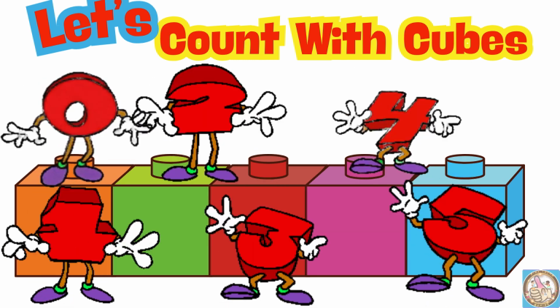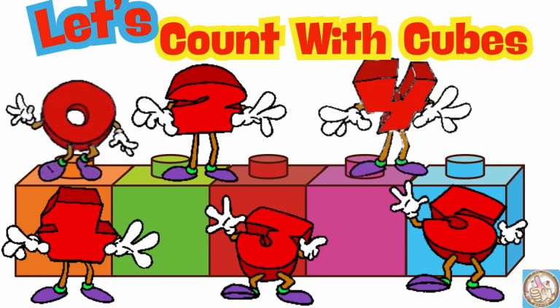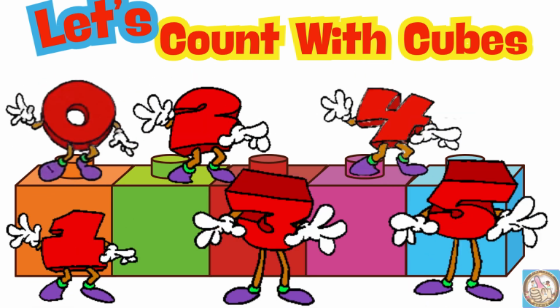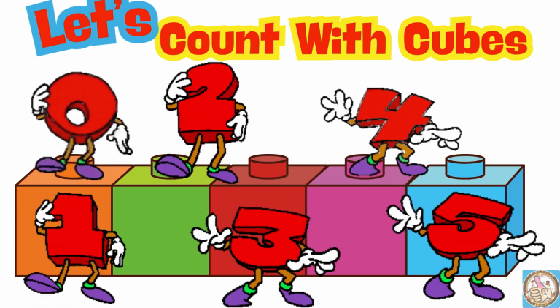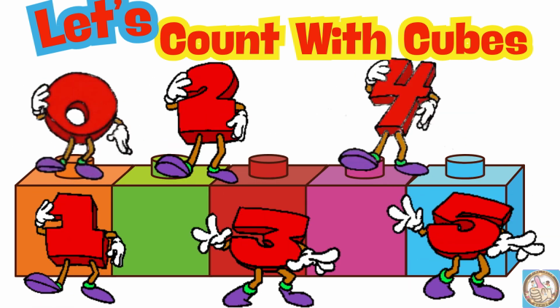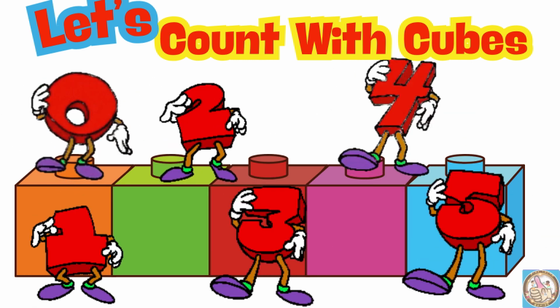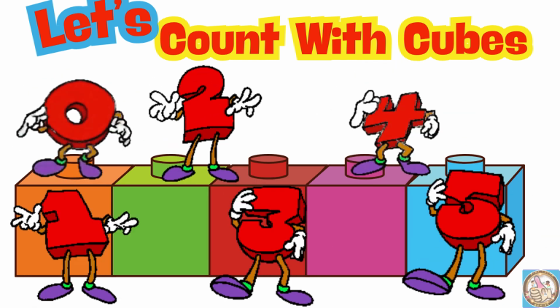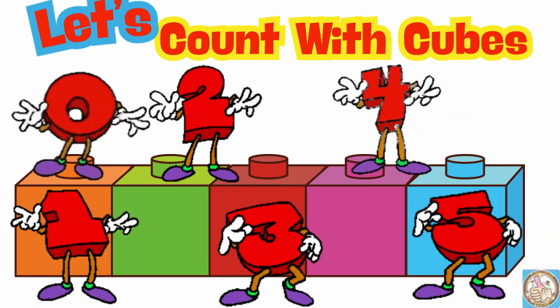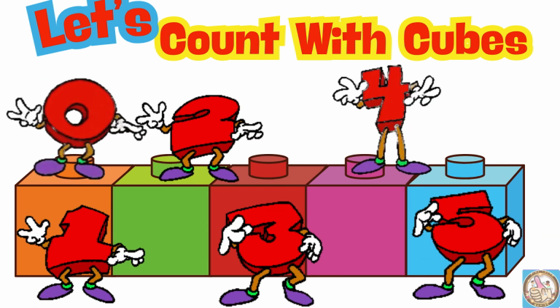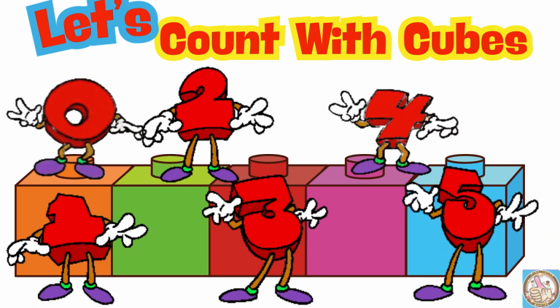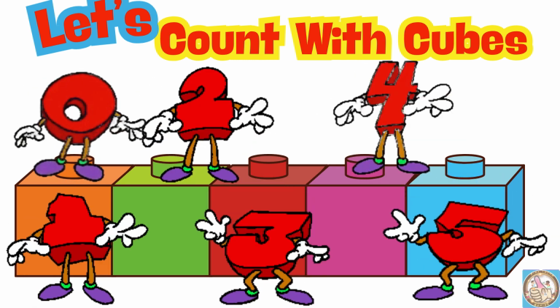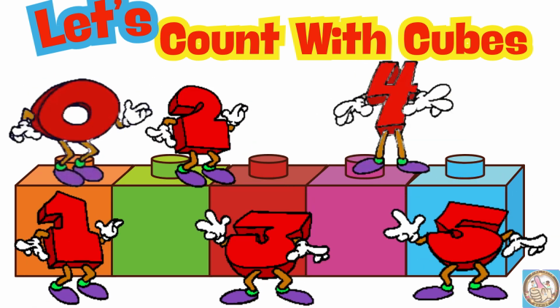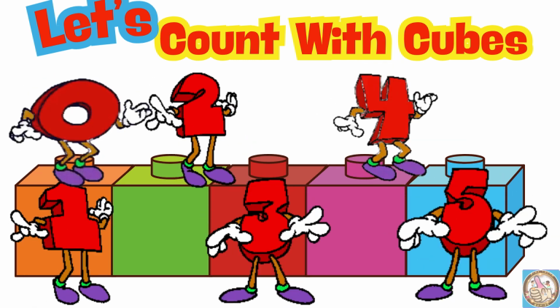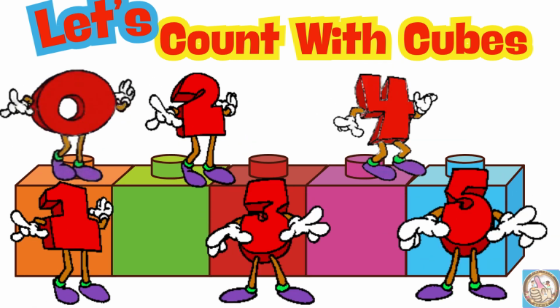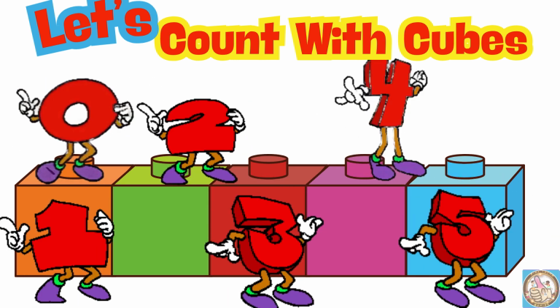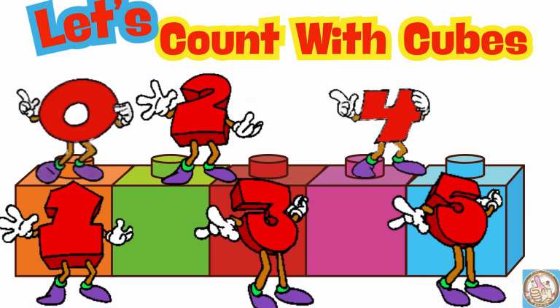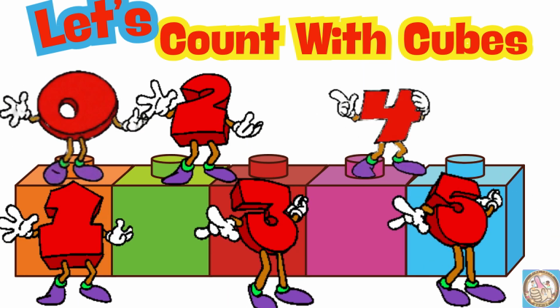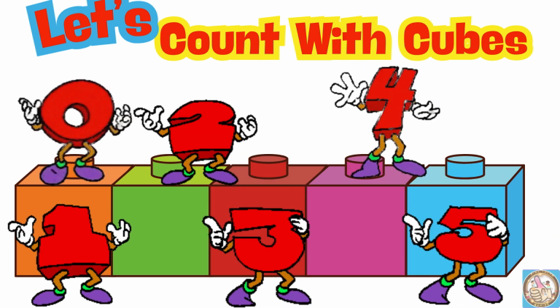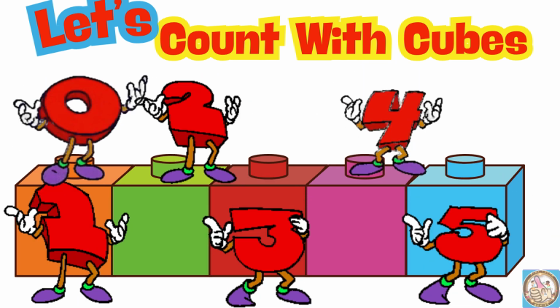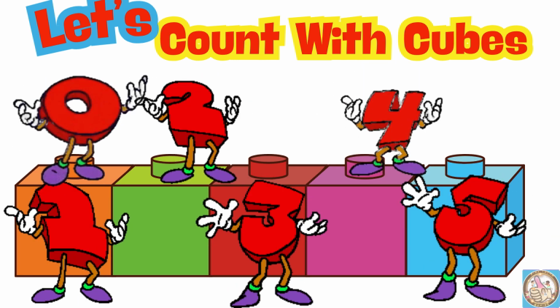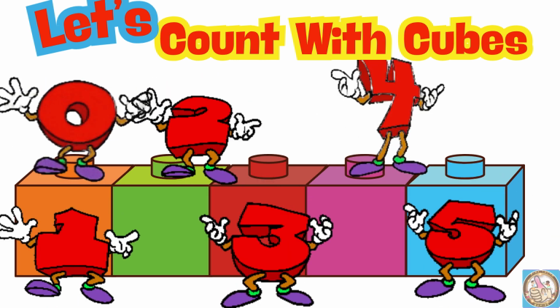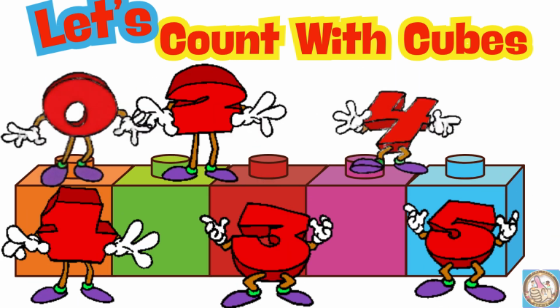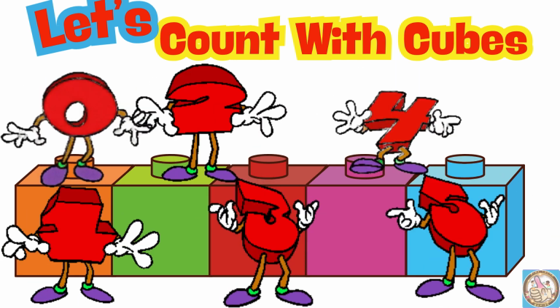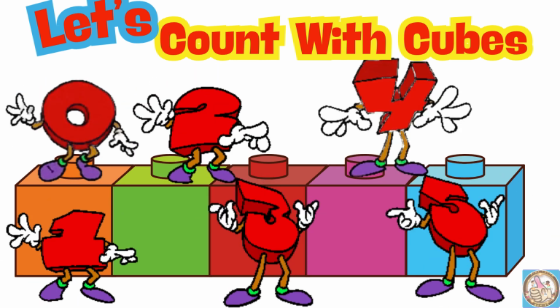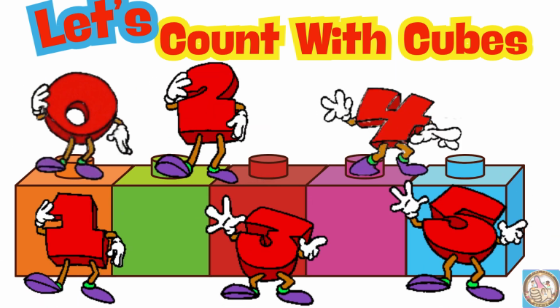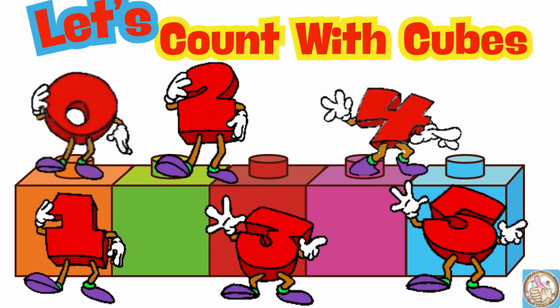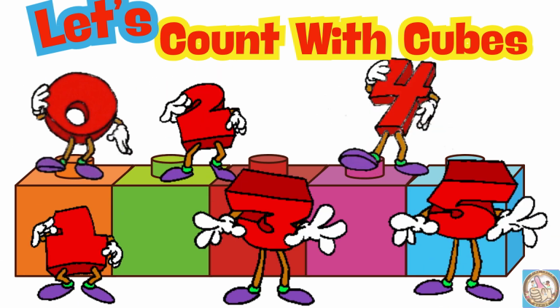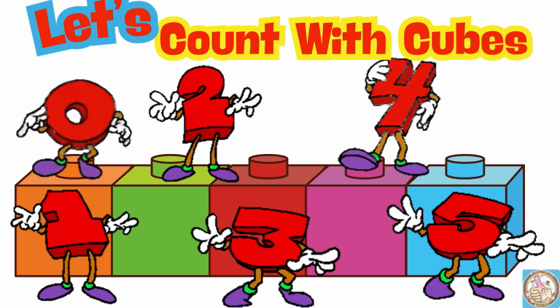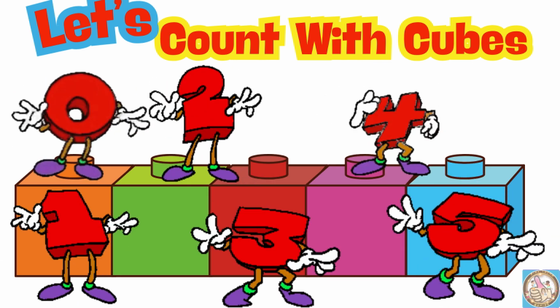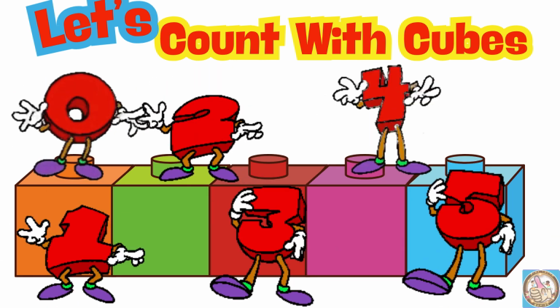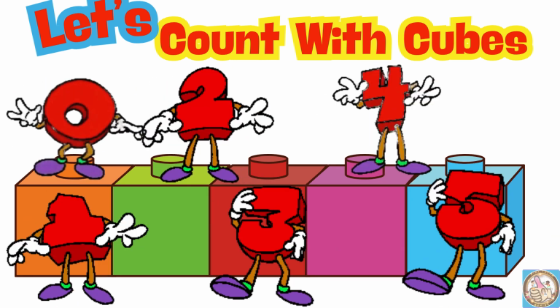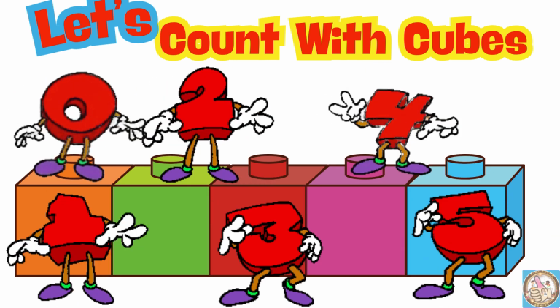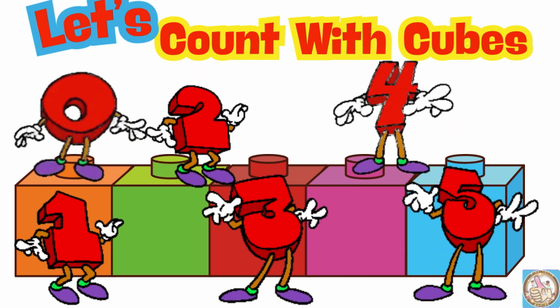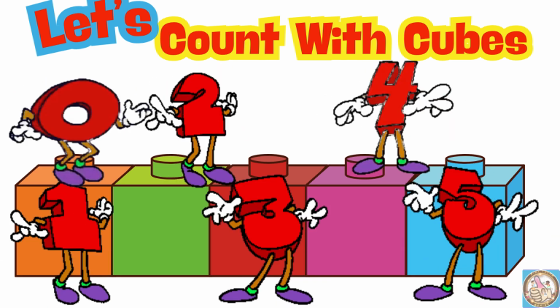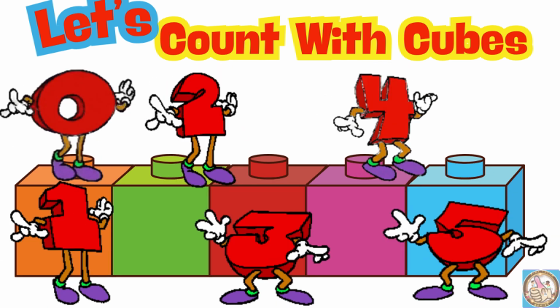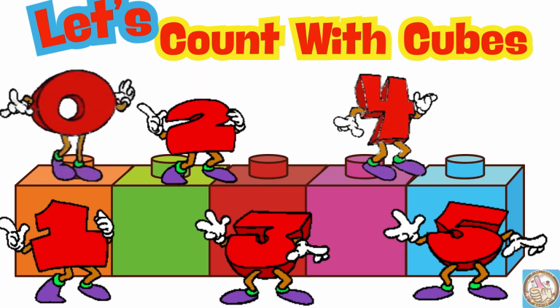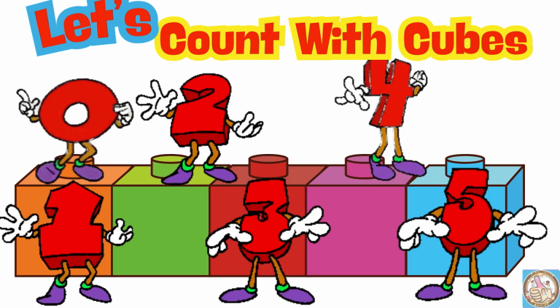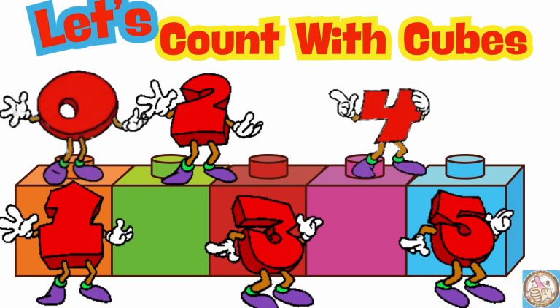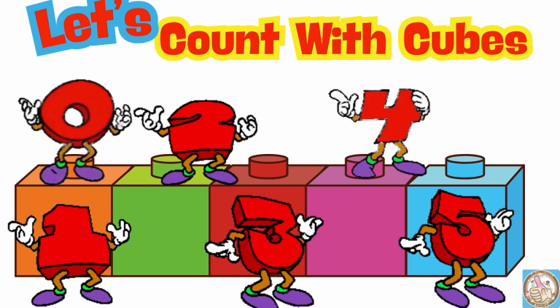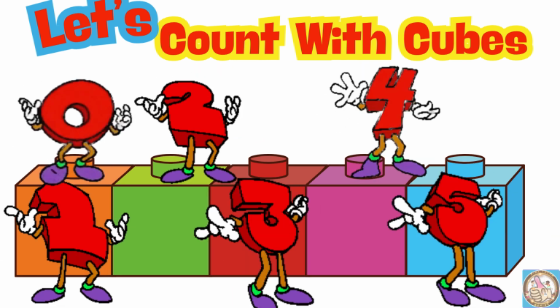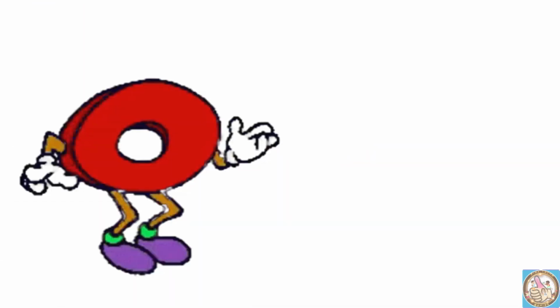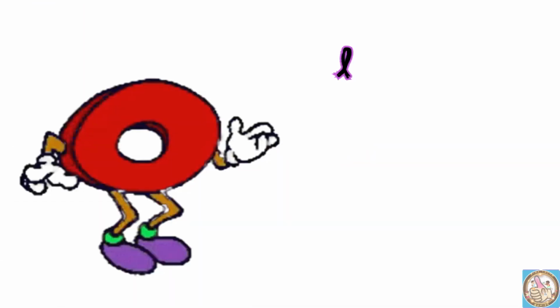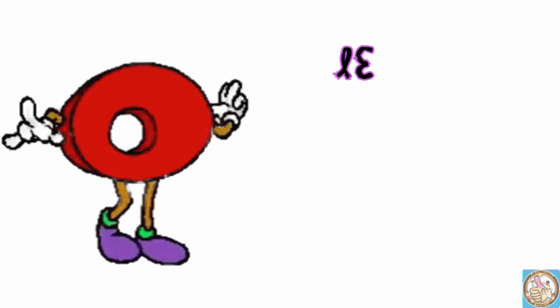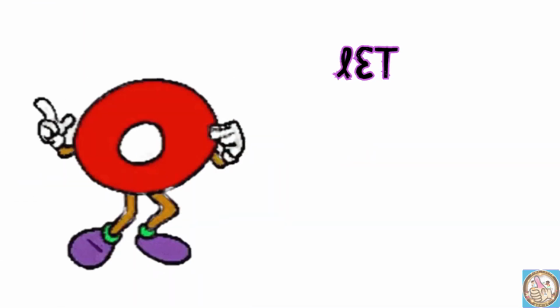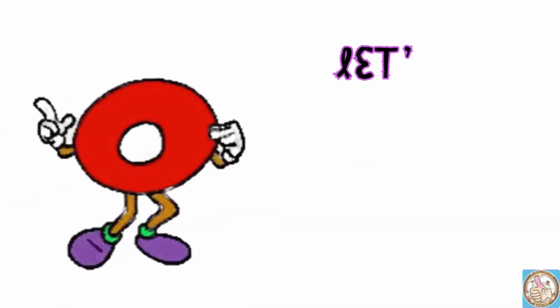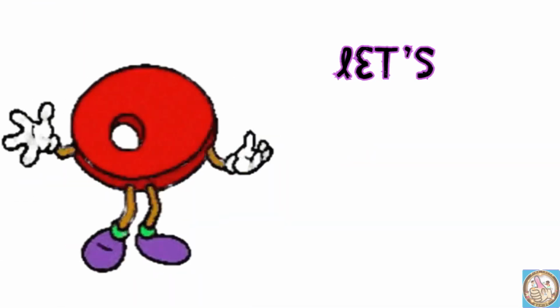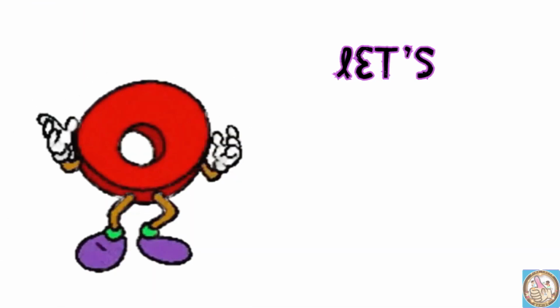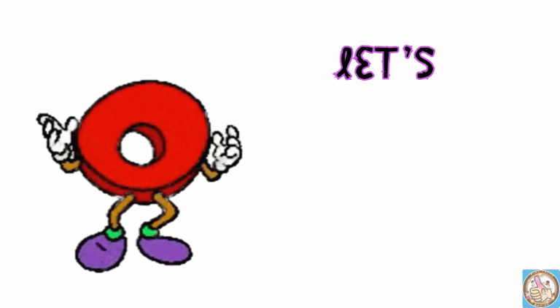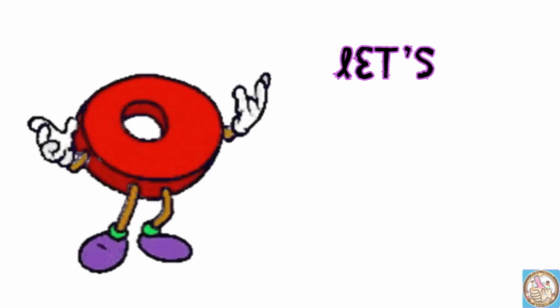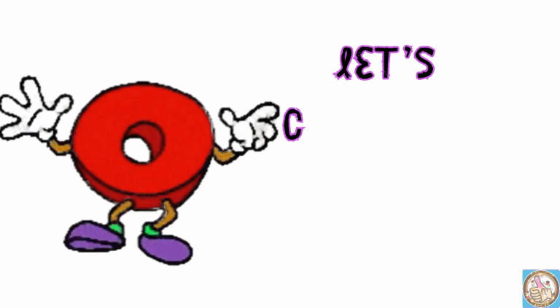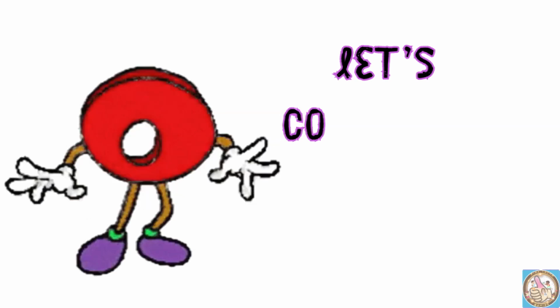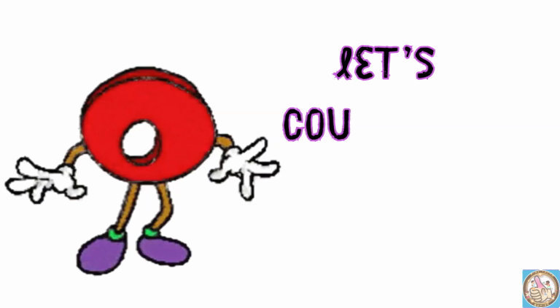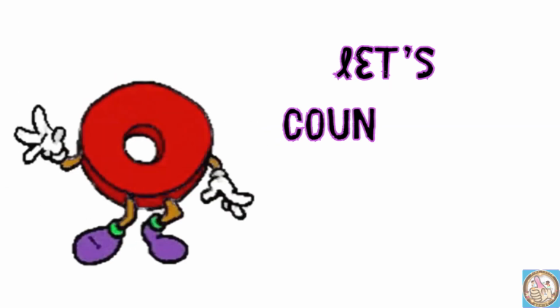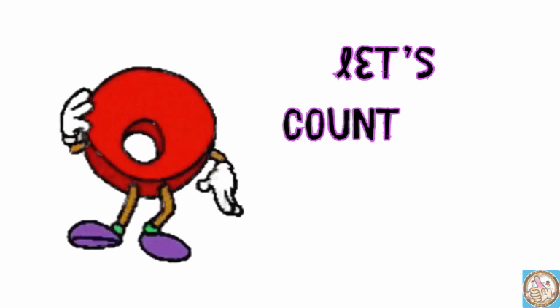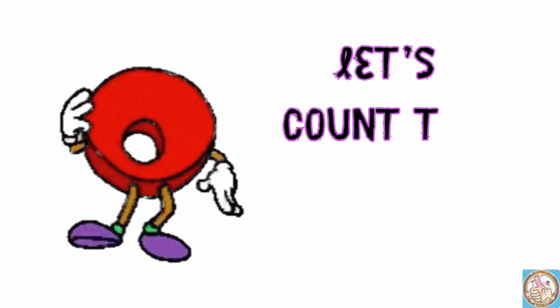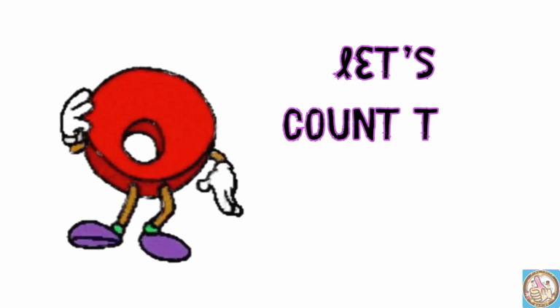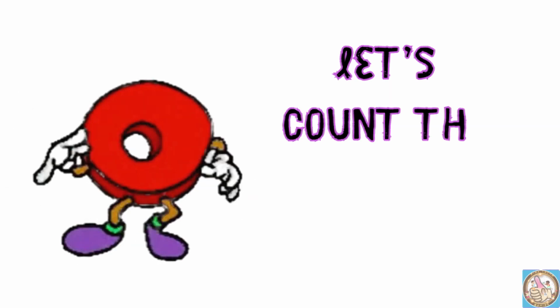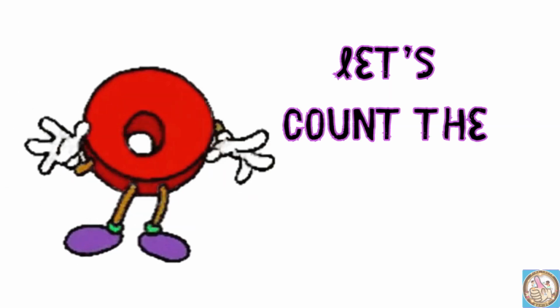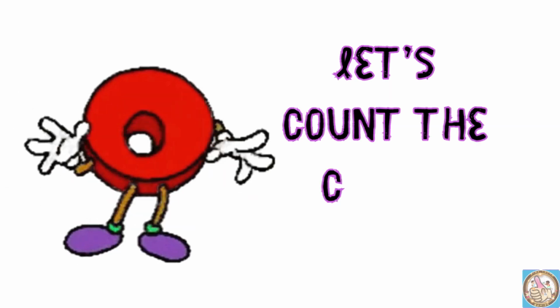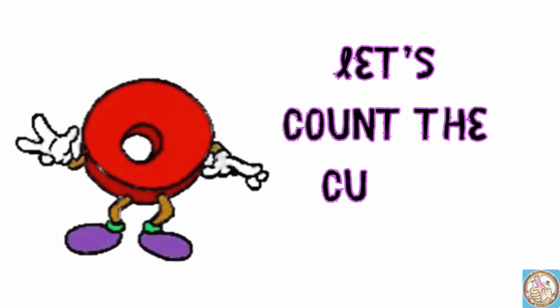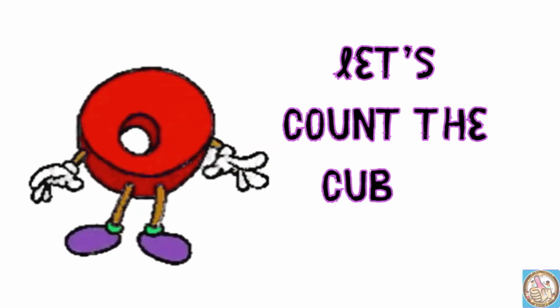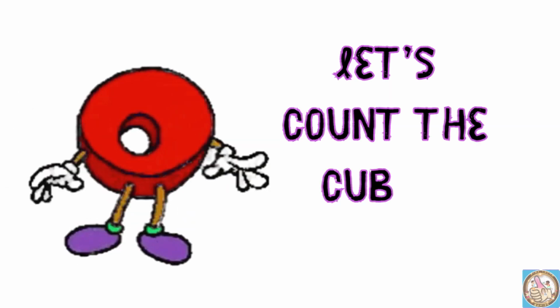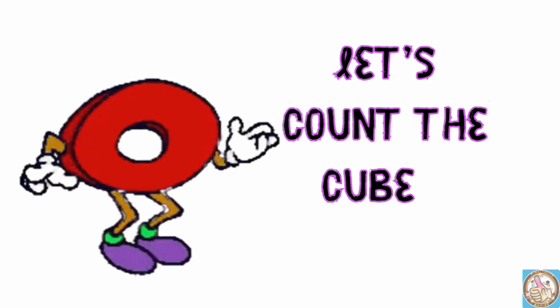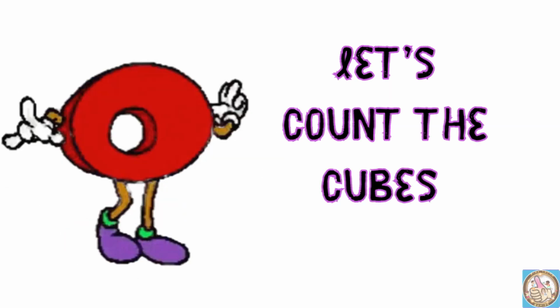Let's count with cubes. Let's count the cubes together.